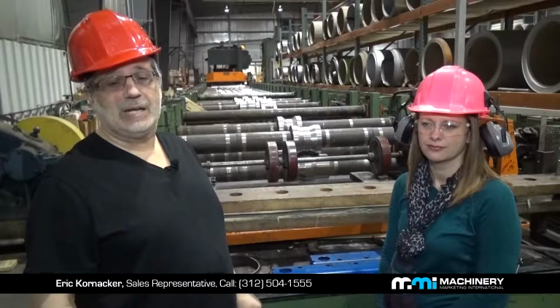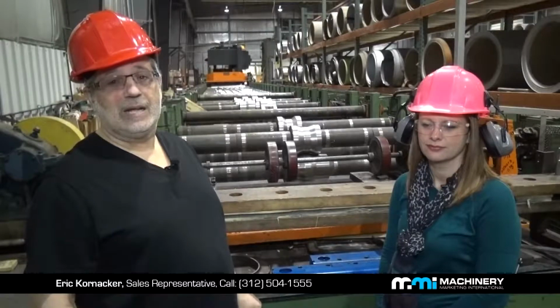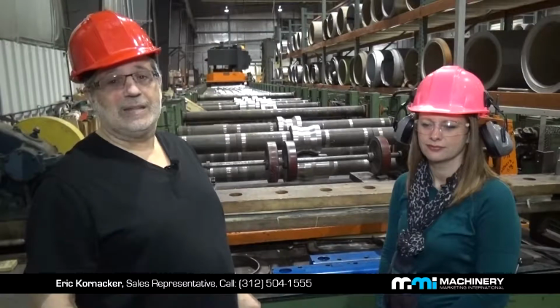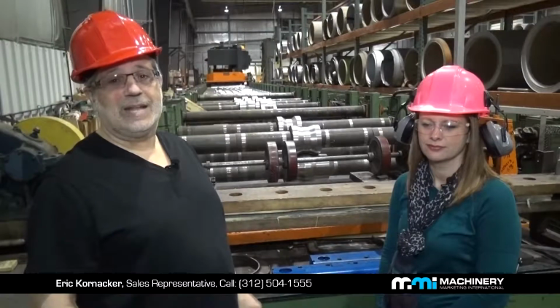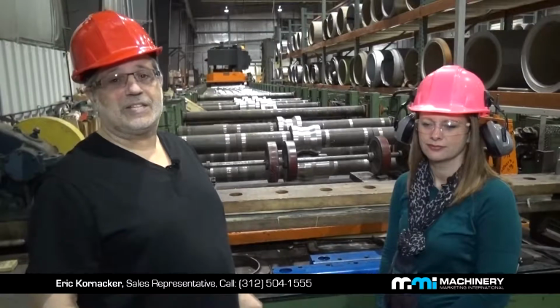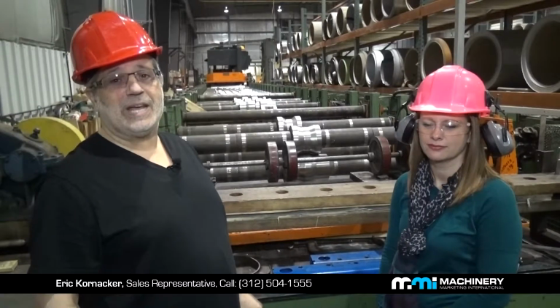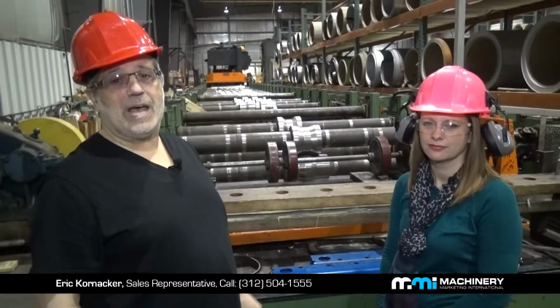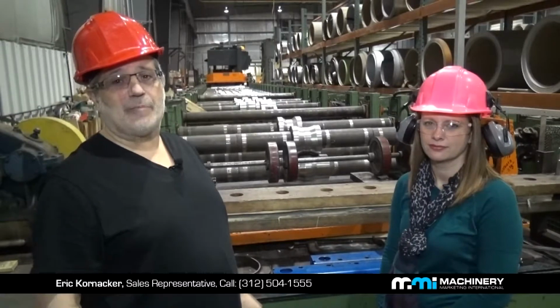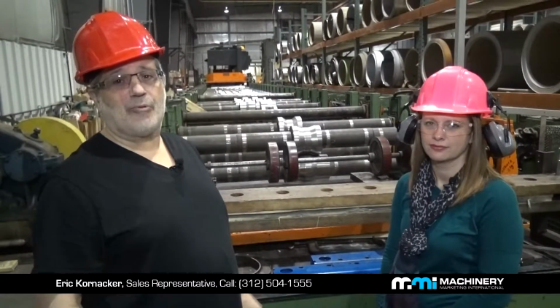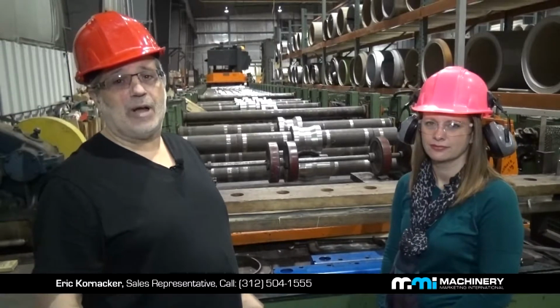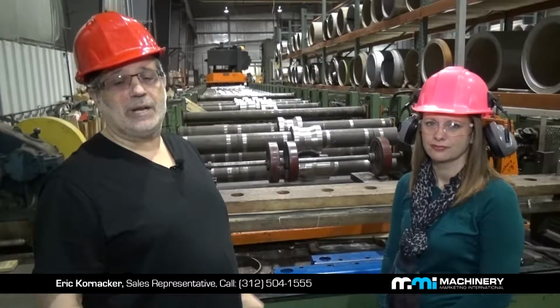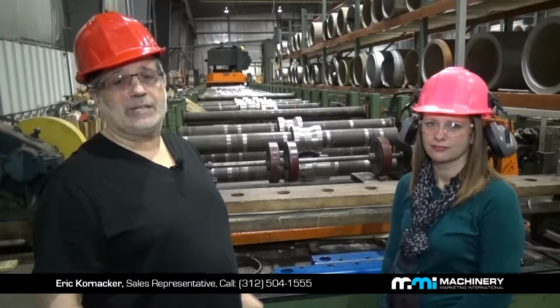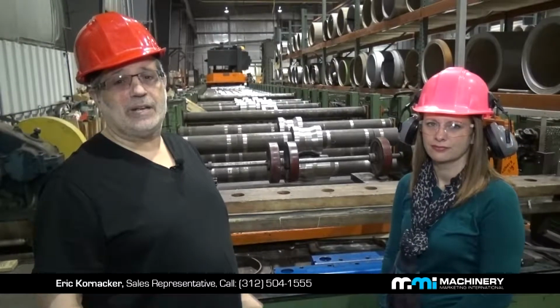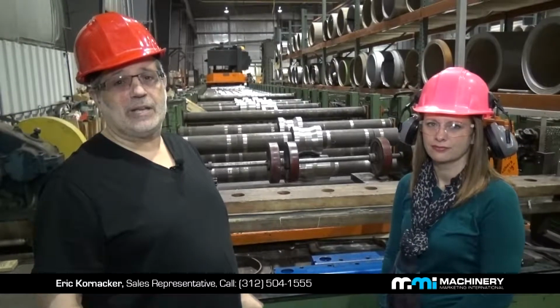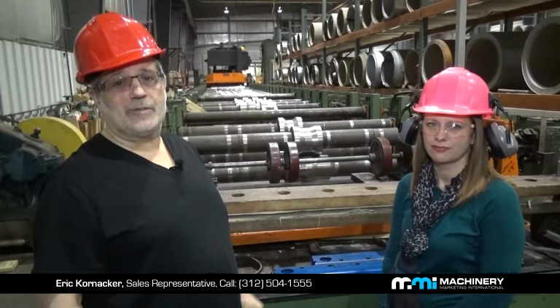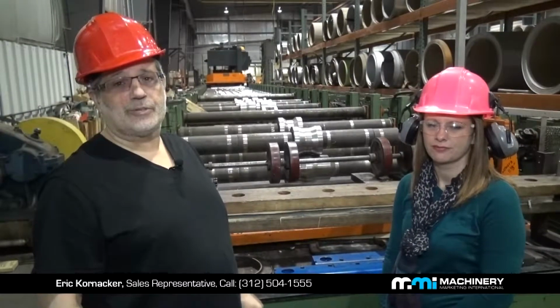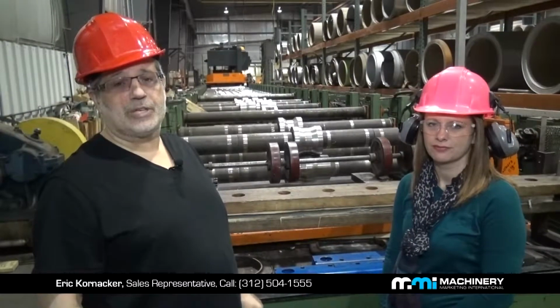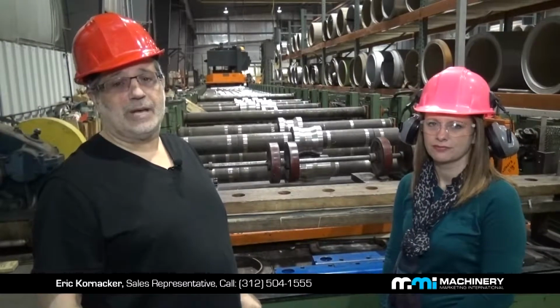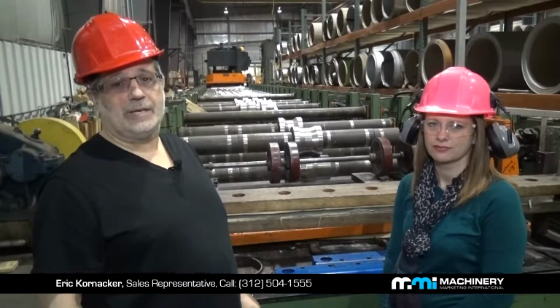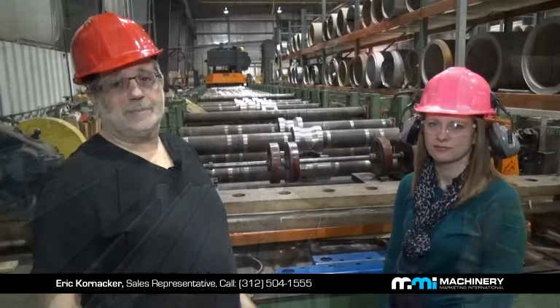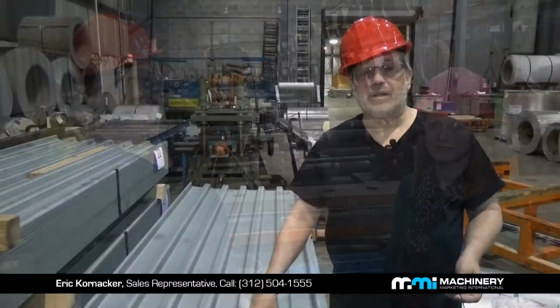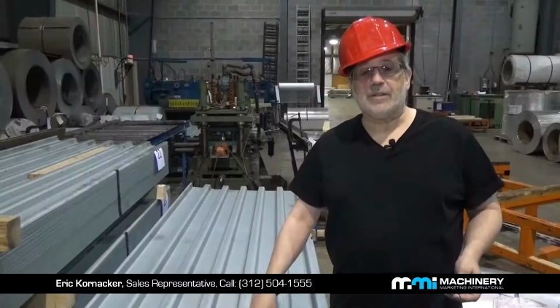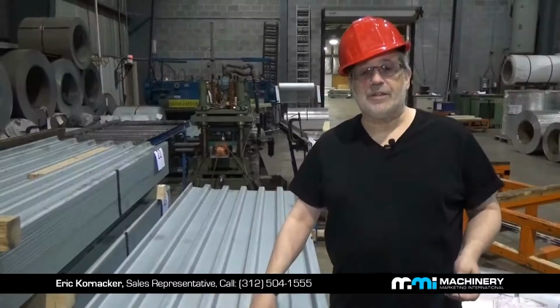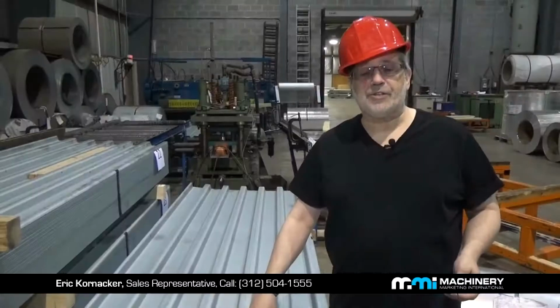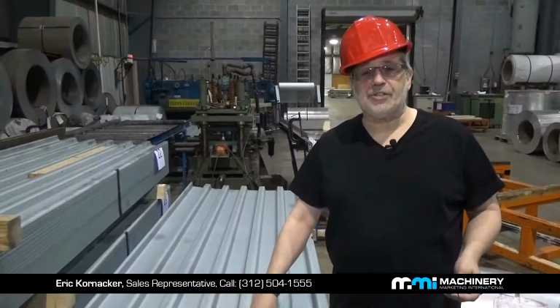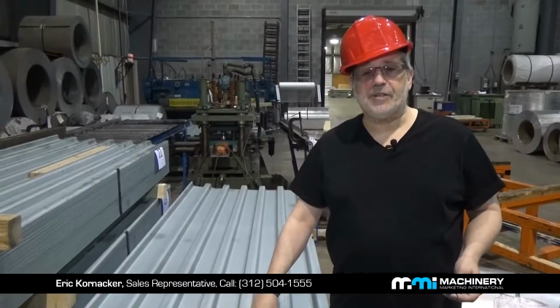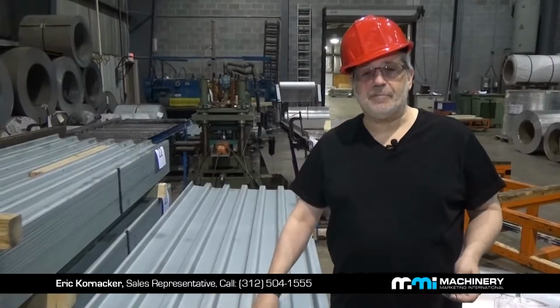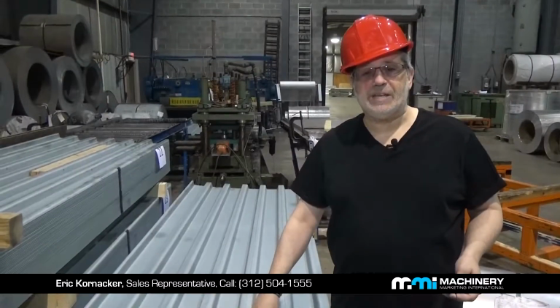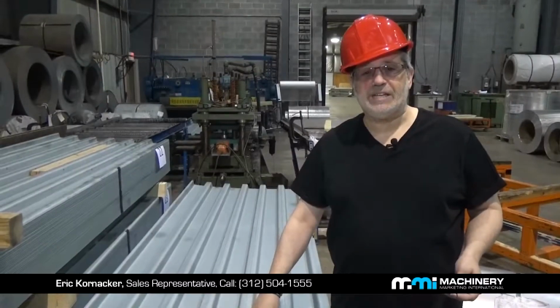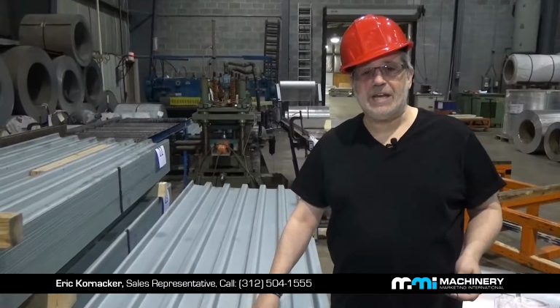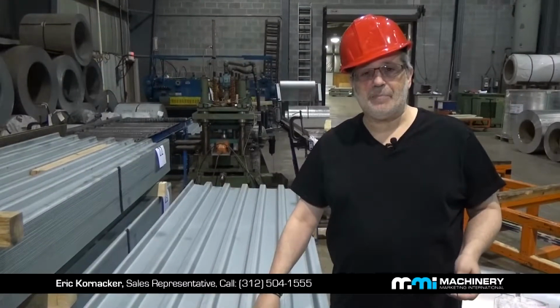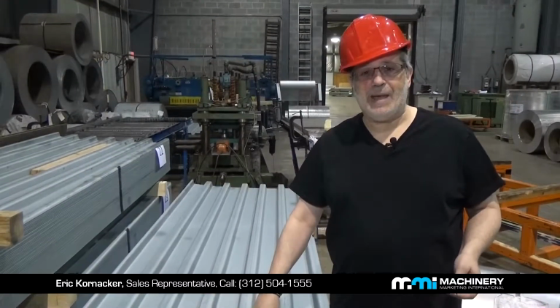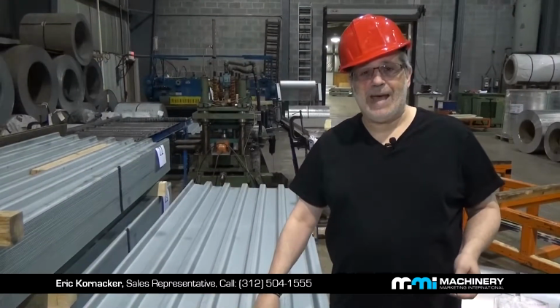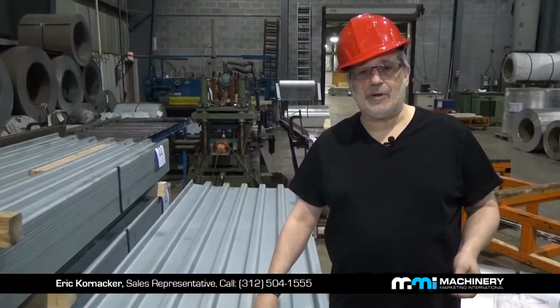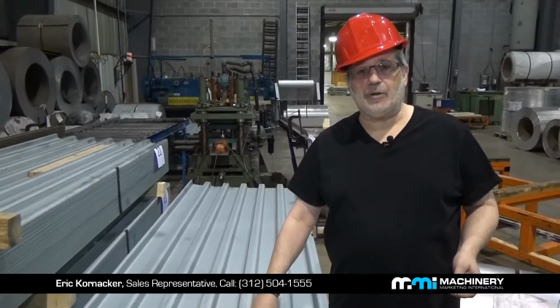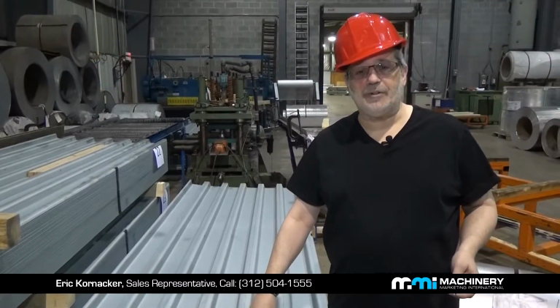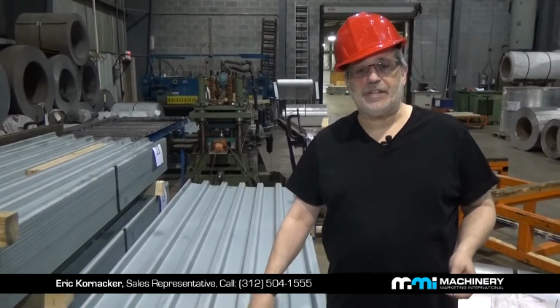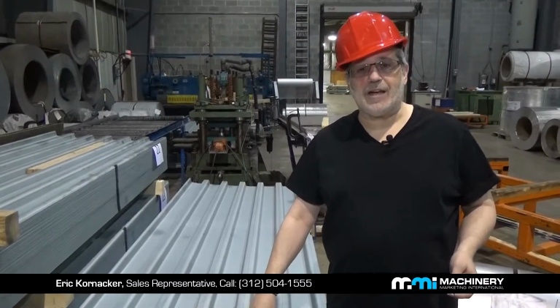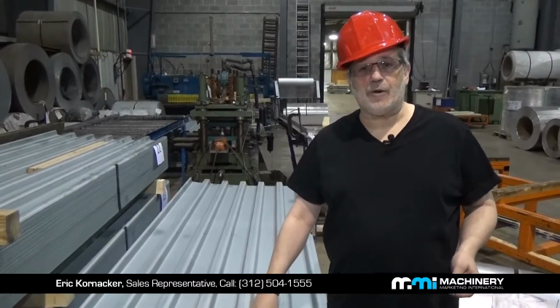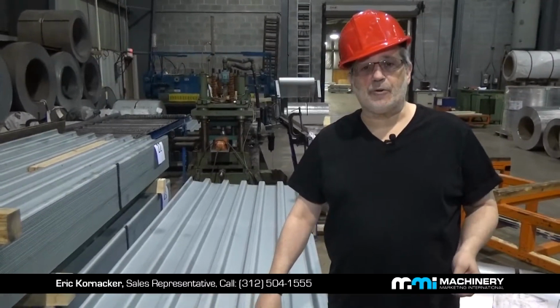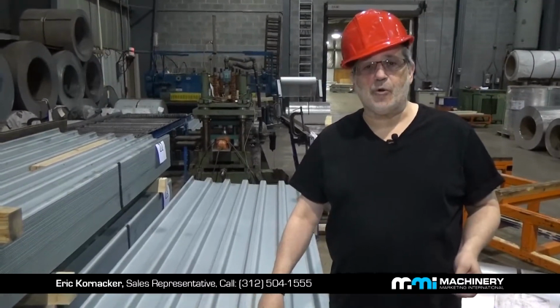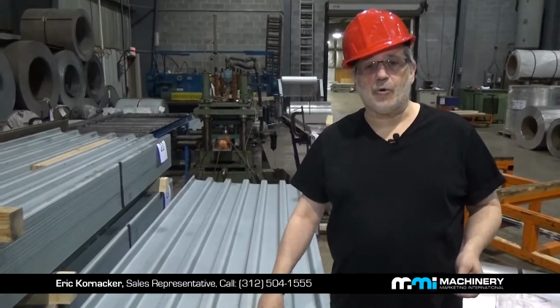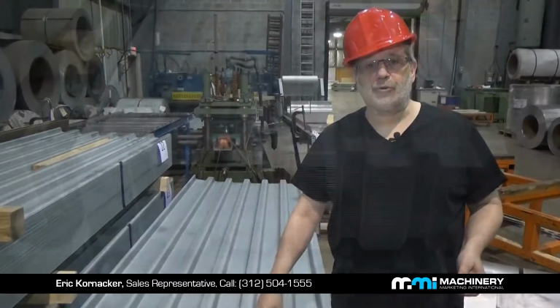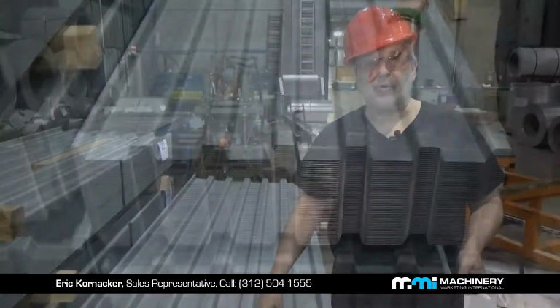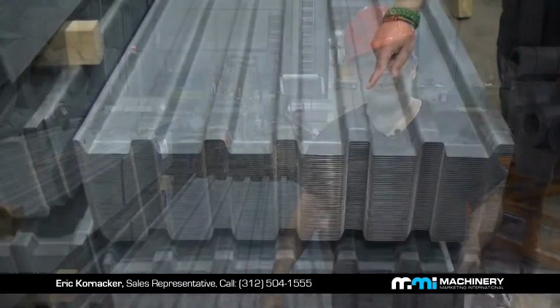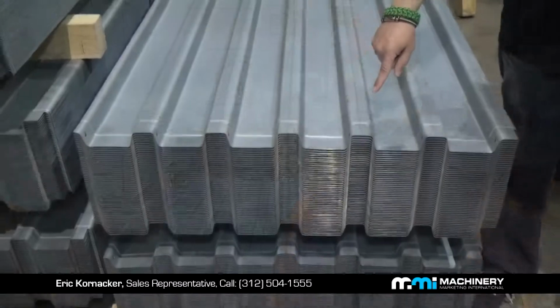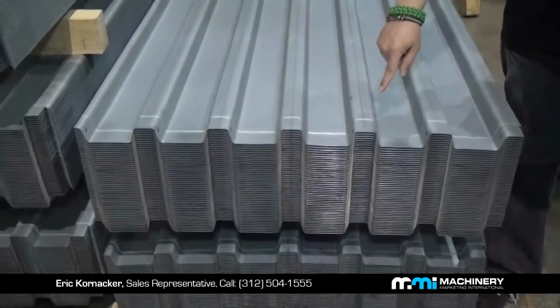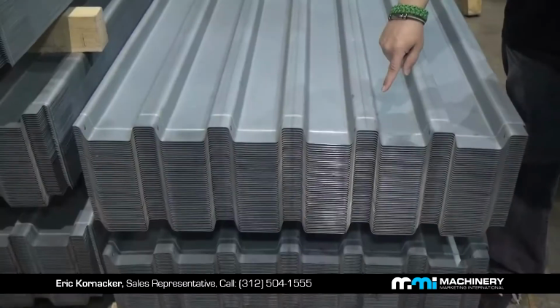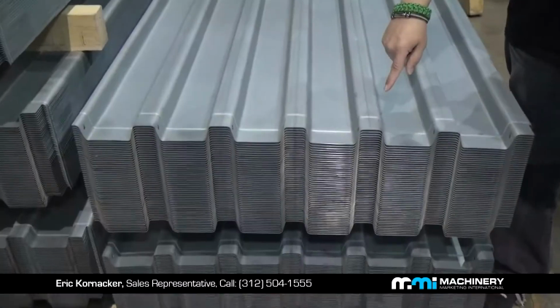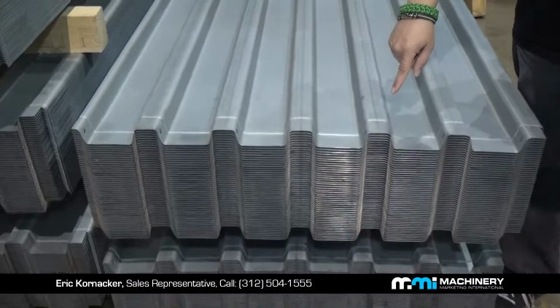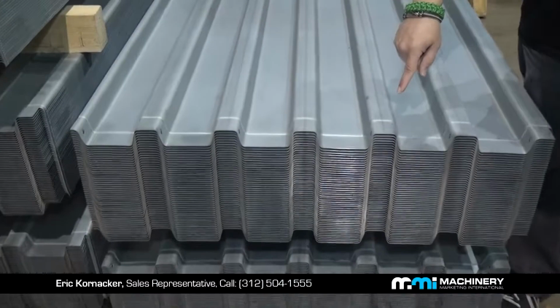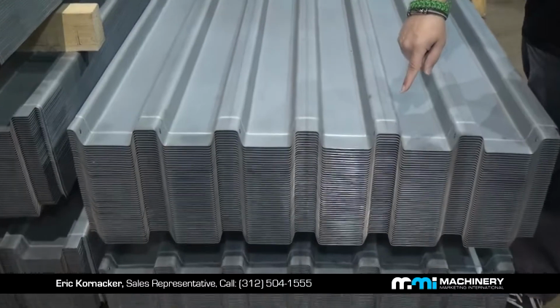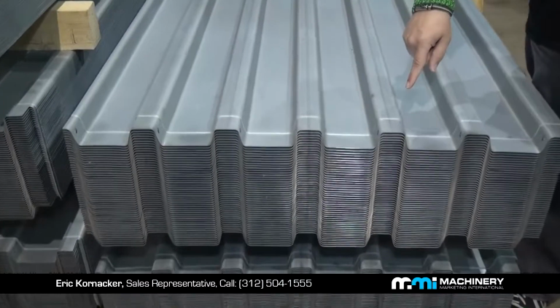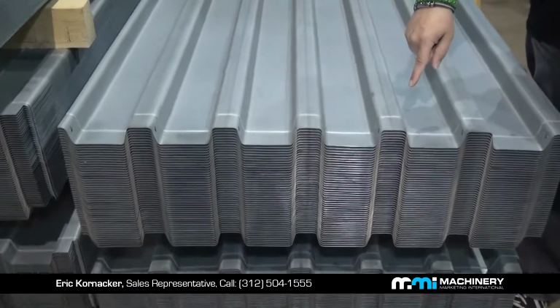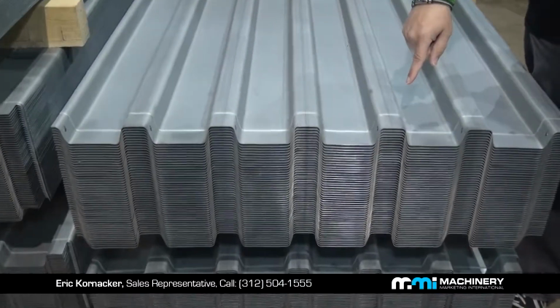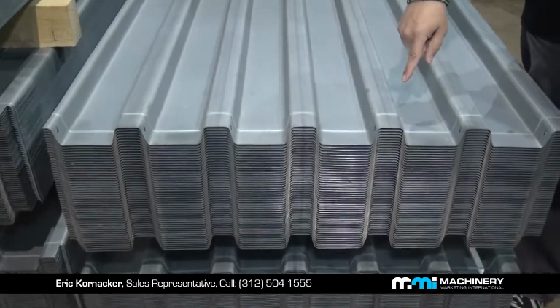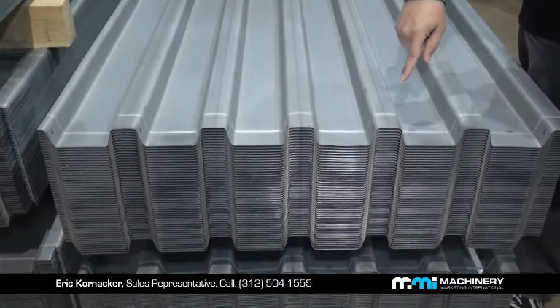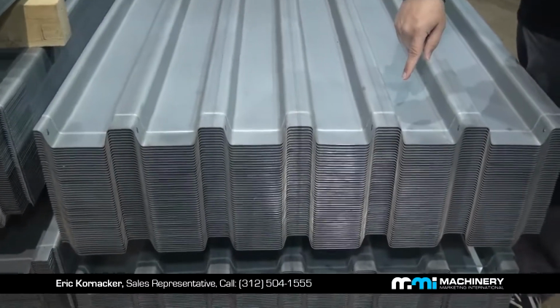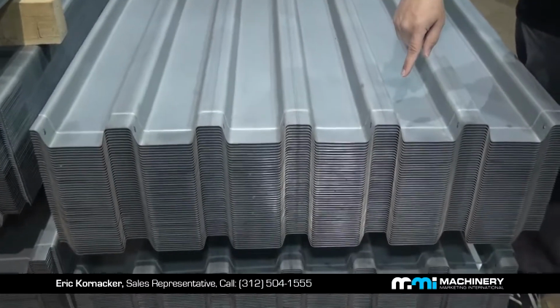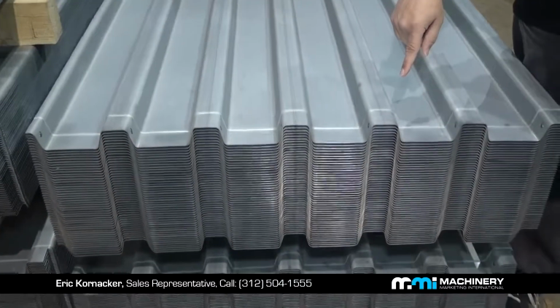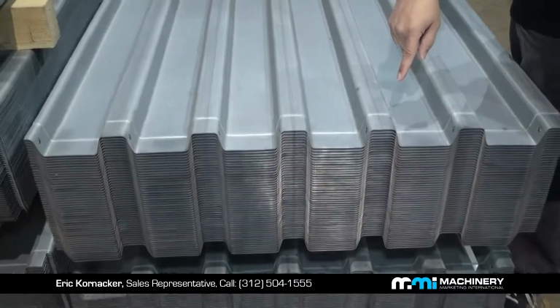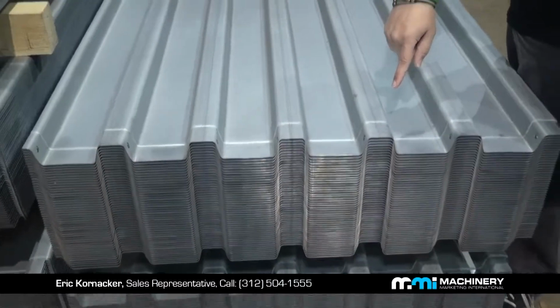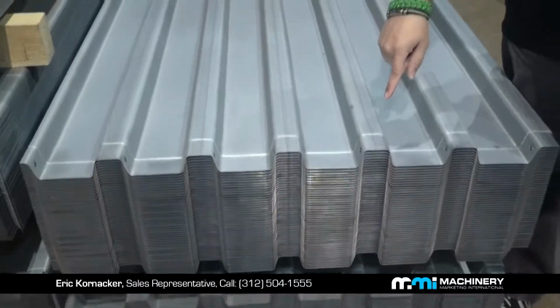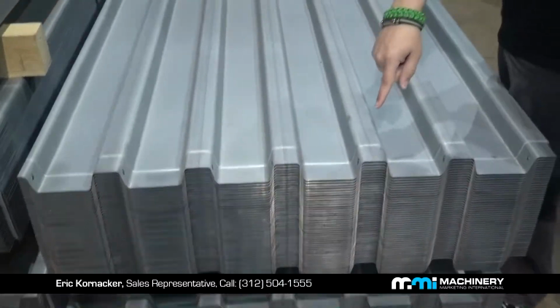That's the end product on the other side. This is the B deck panel that the Ardcore 24-stand roll former is tooled for.